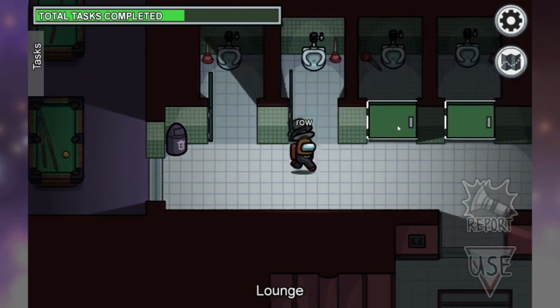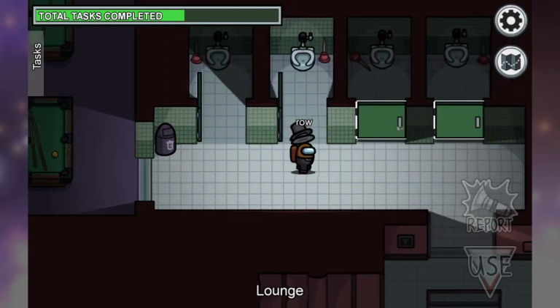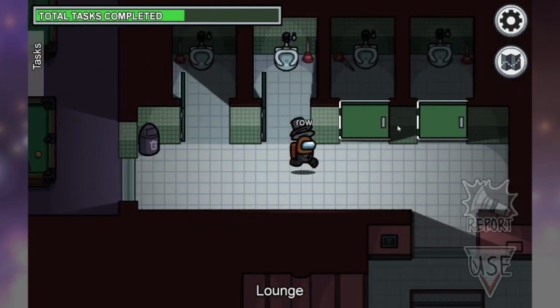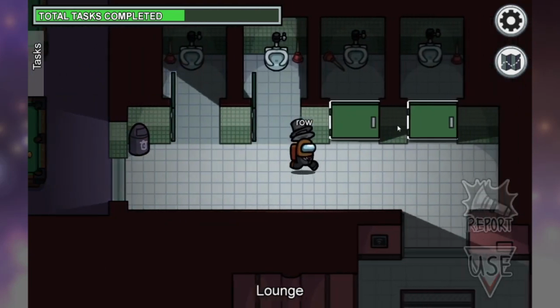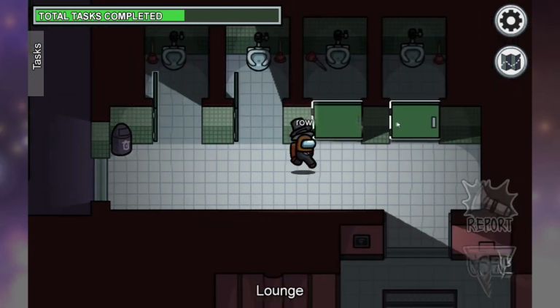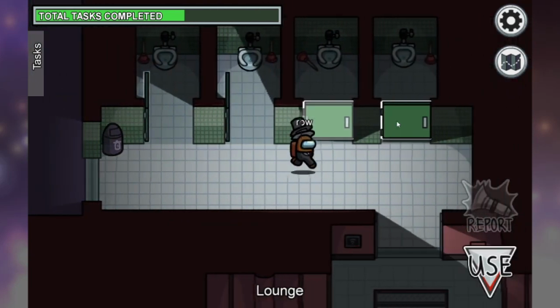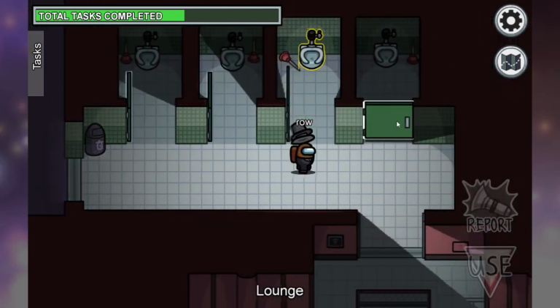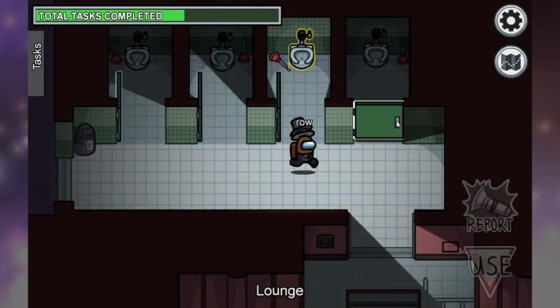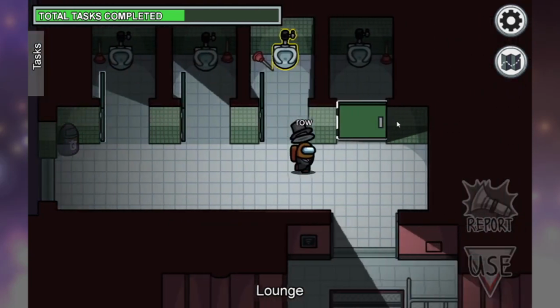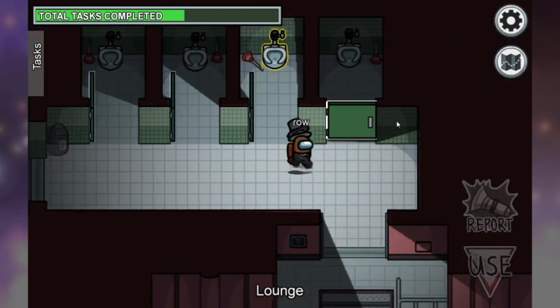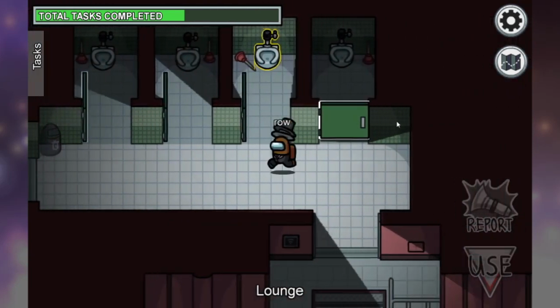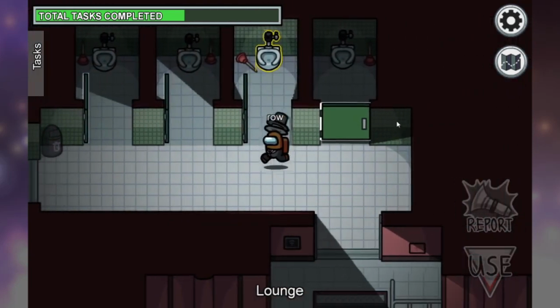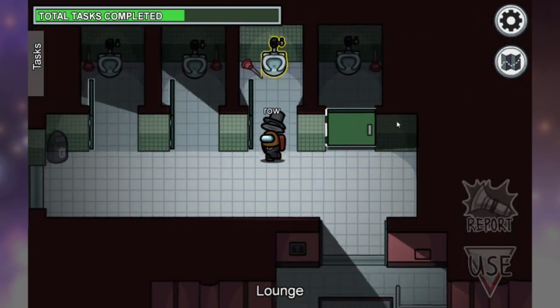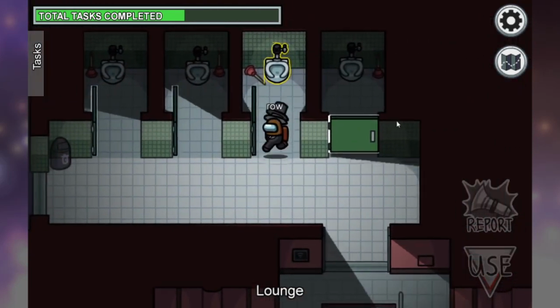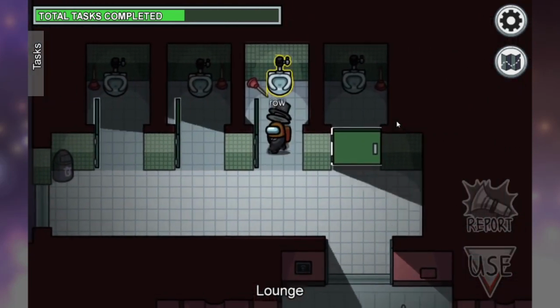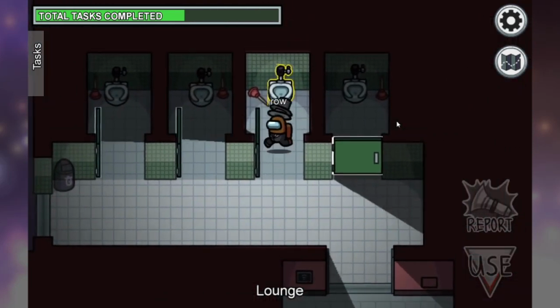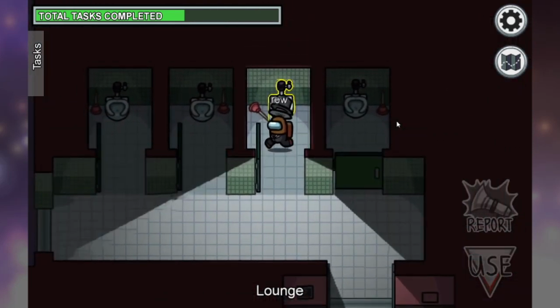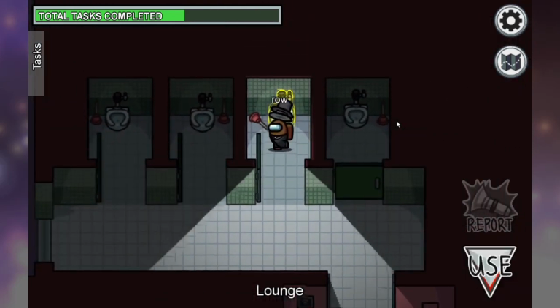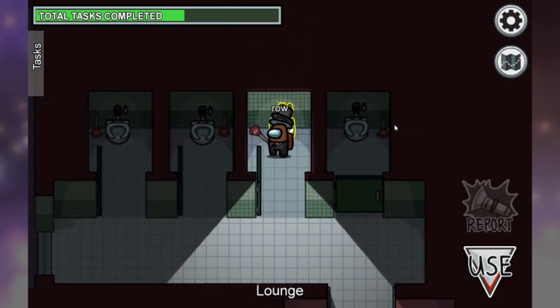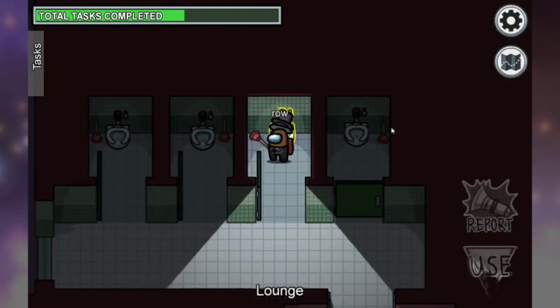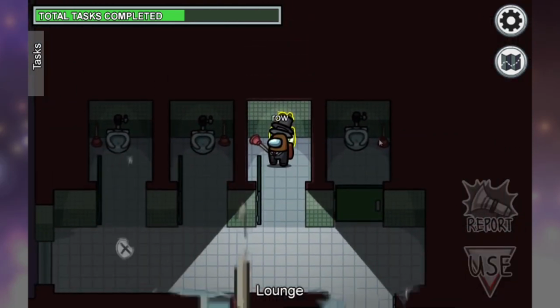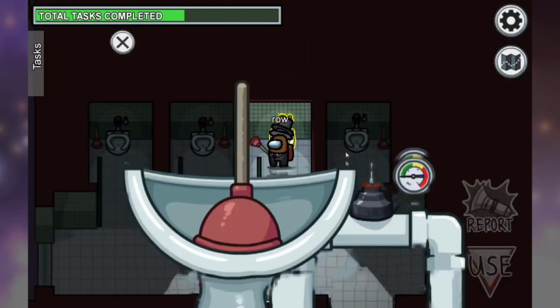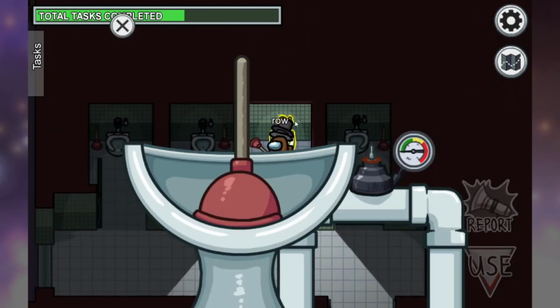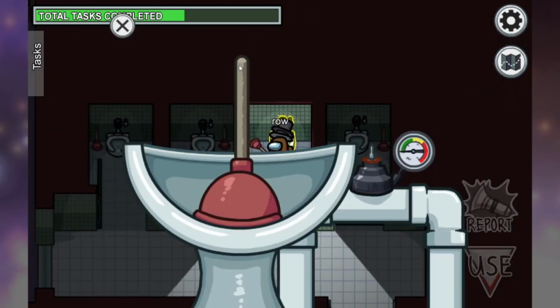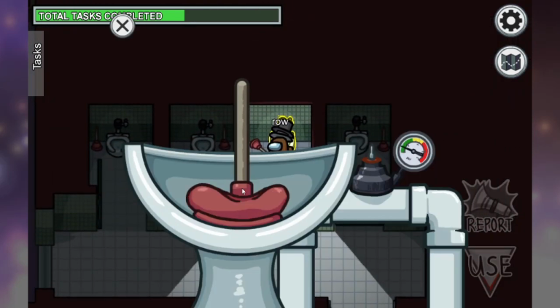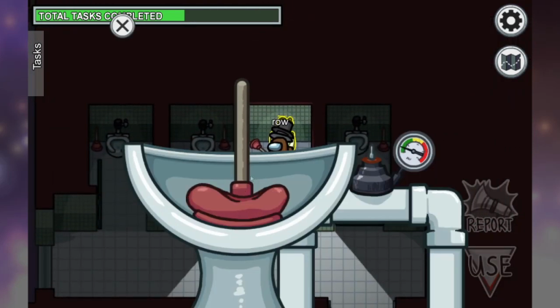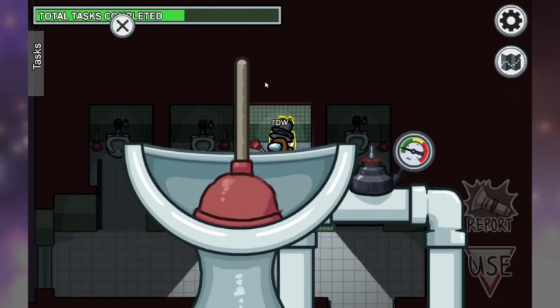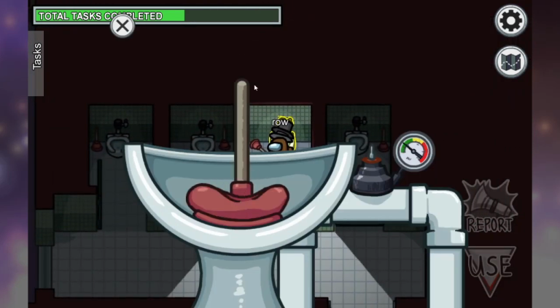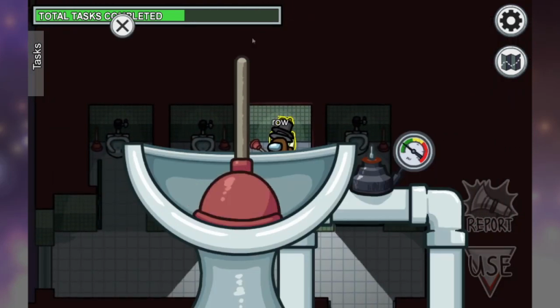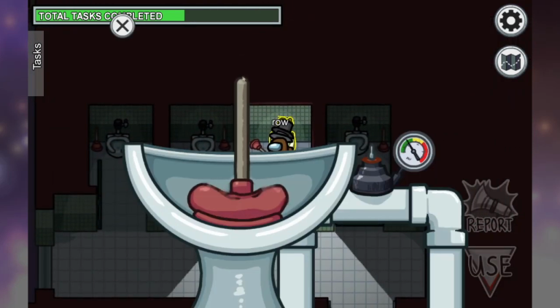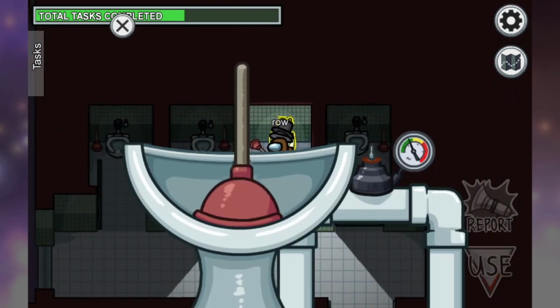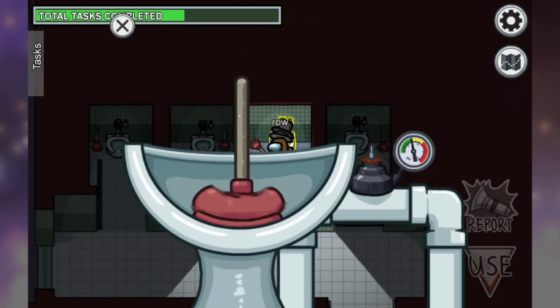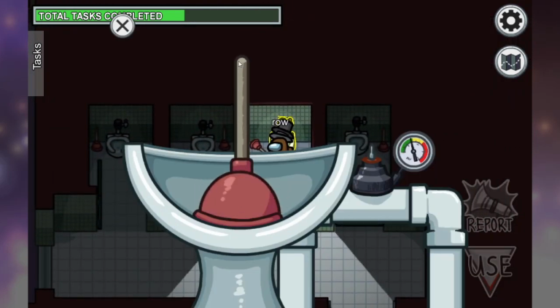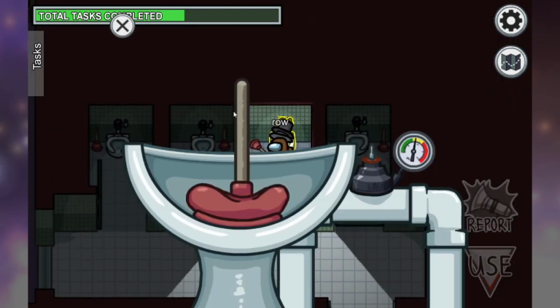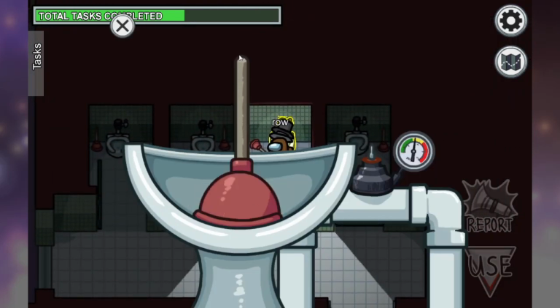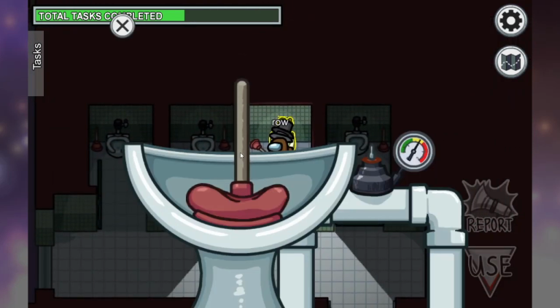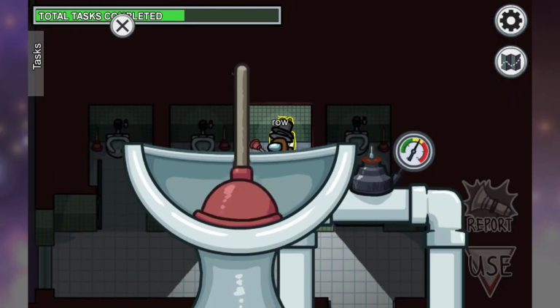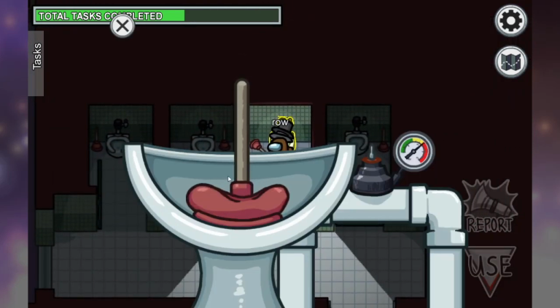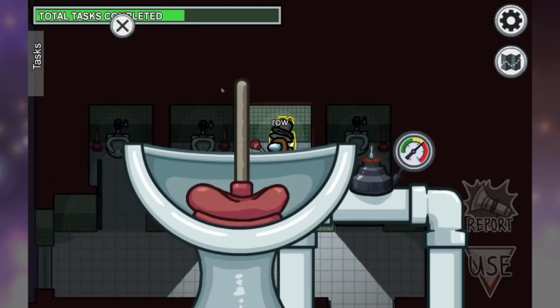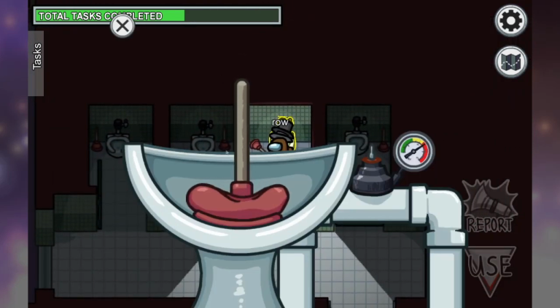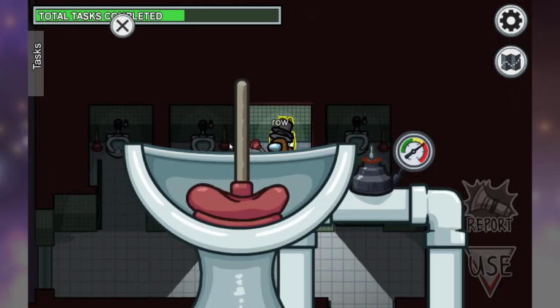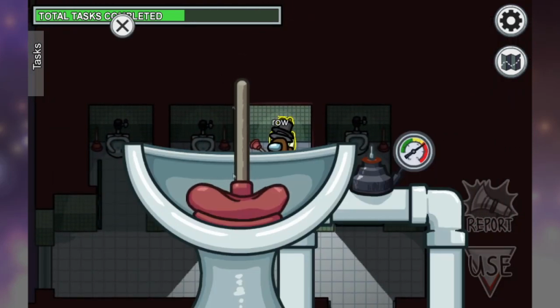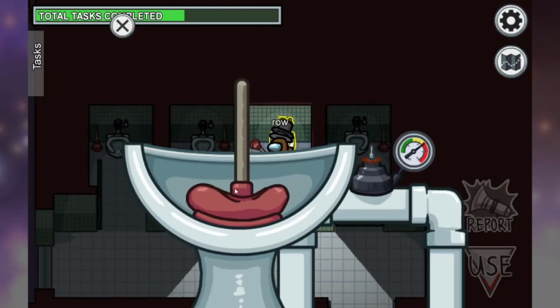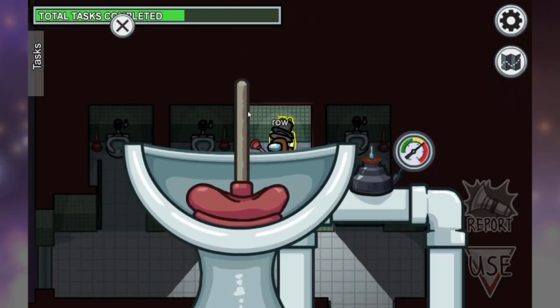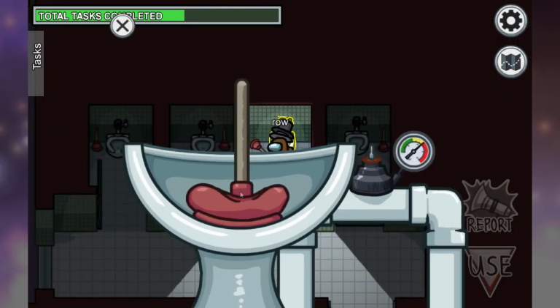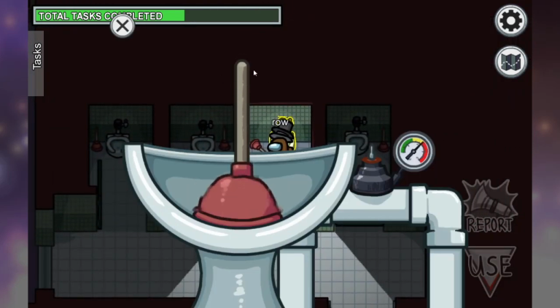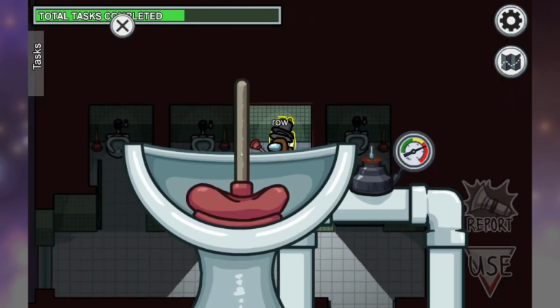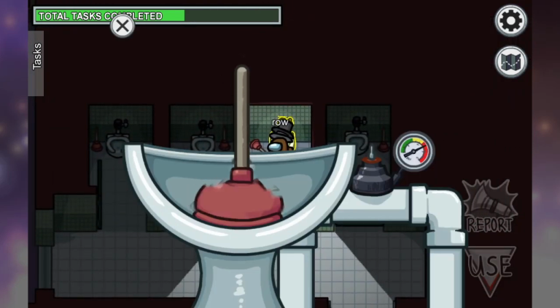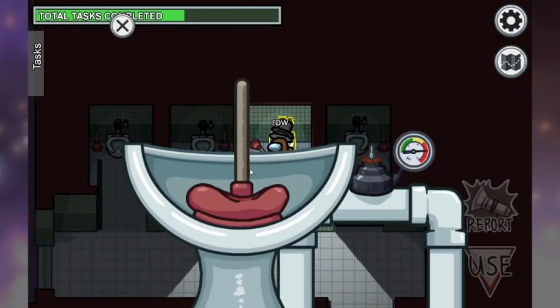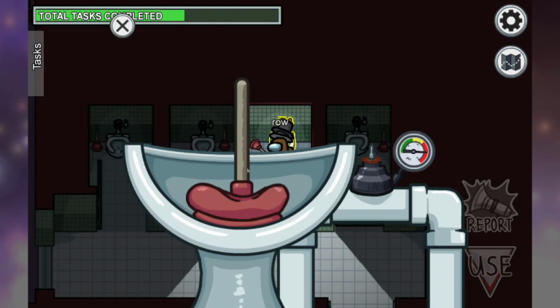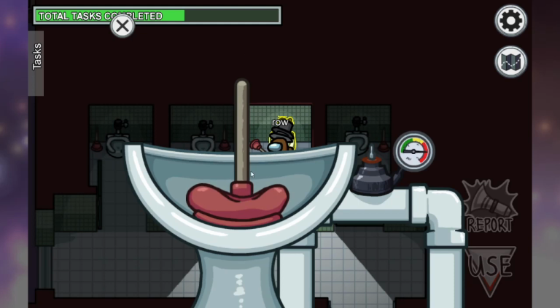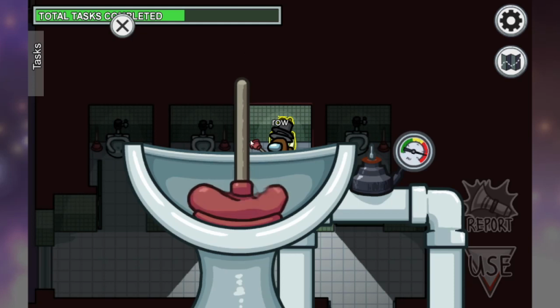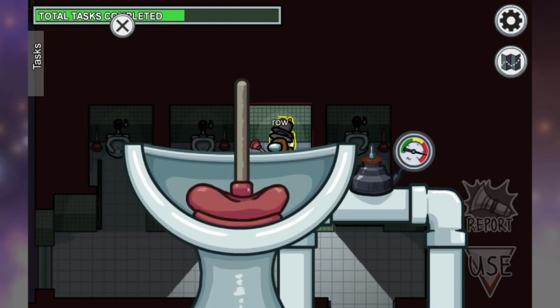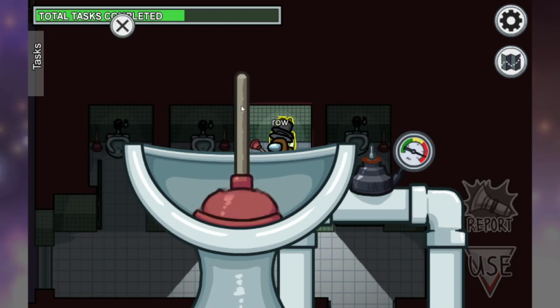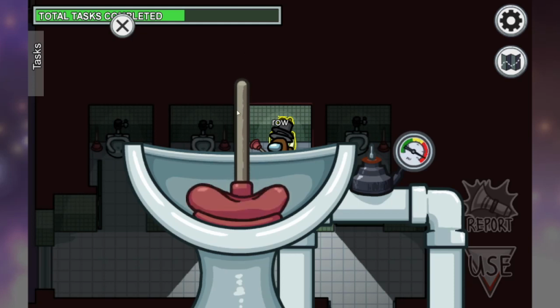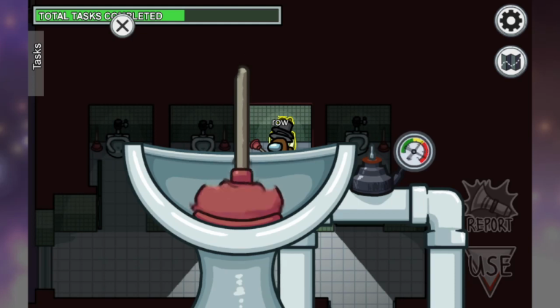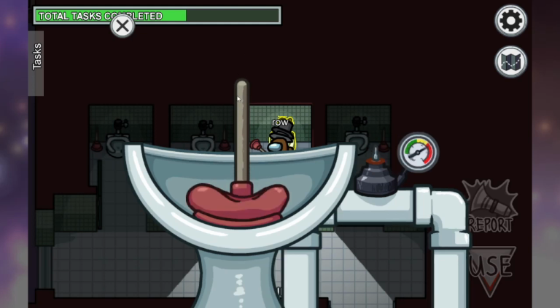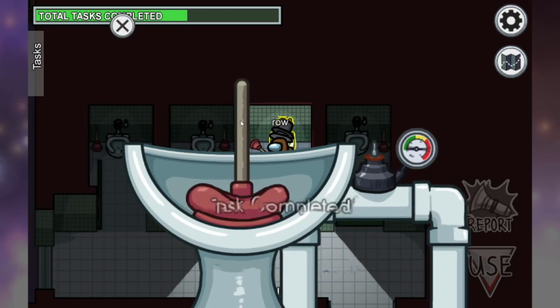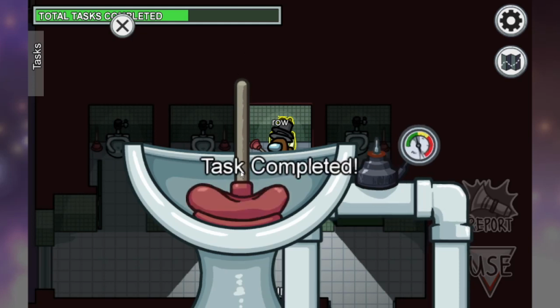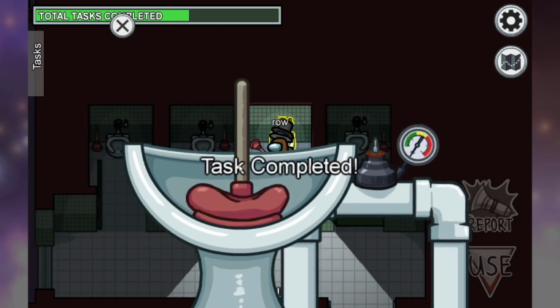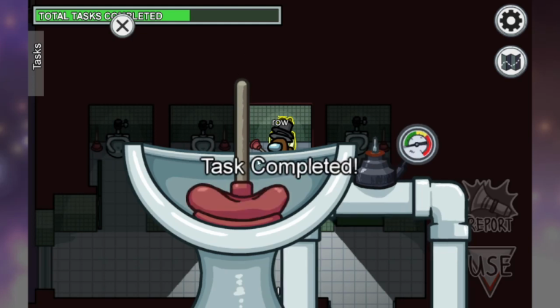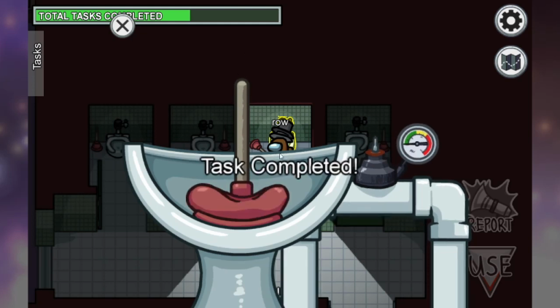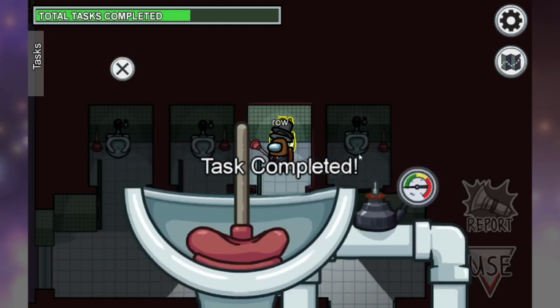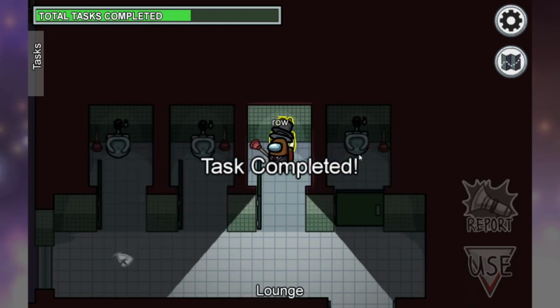When you need to plunge the toilet, be sure to head up, shake it up and down until you reach maximum pressure, and the task is complete.